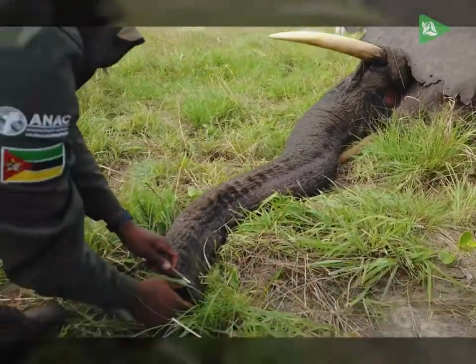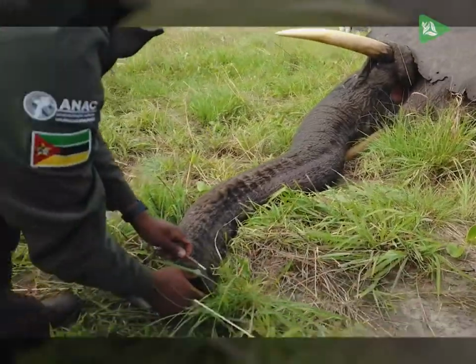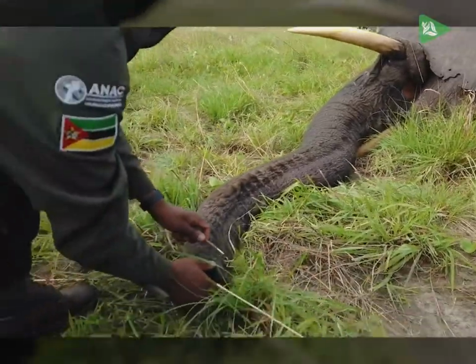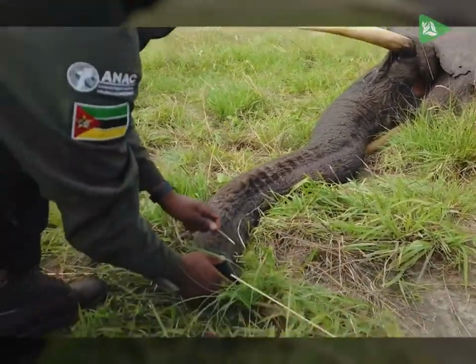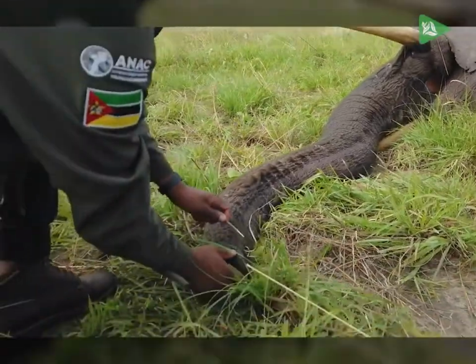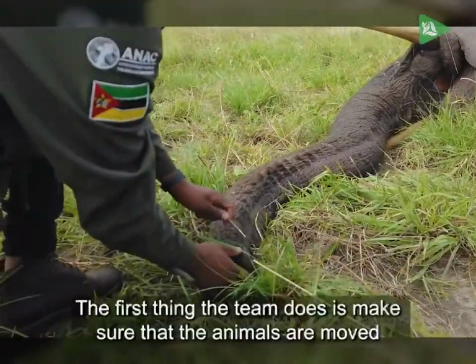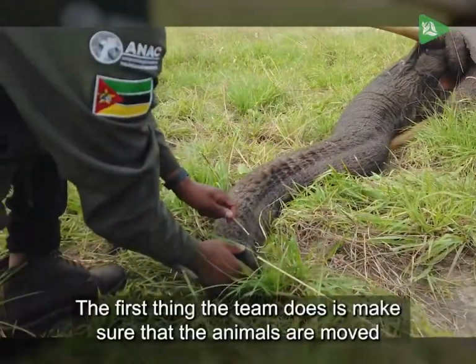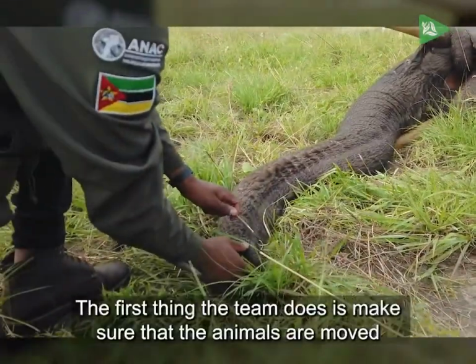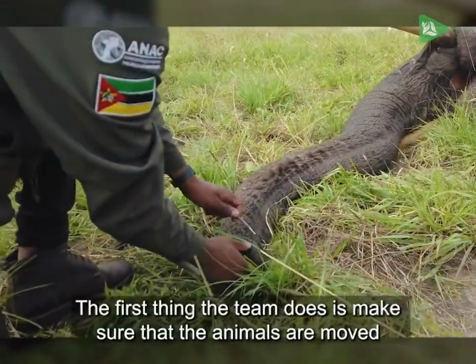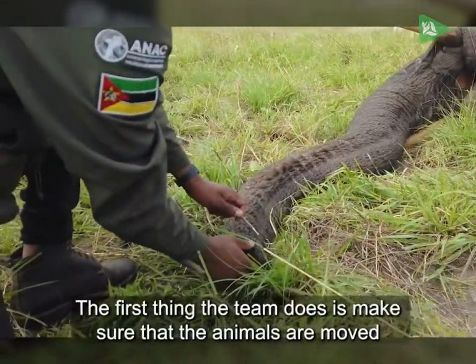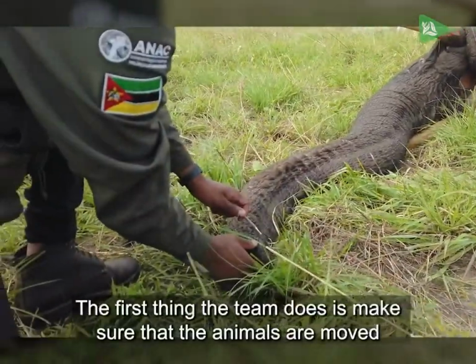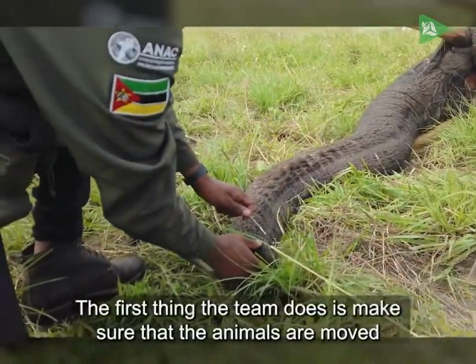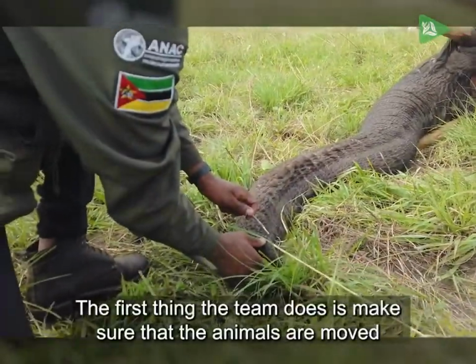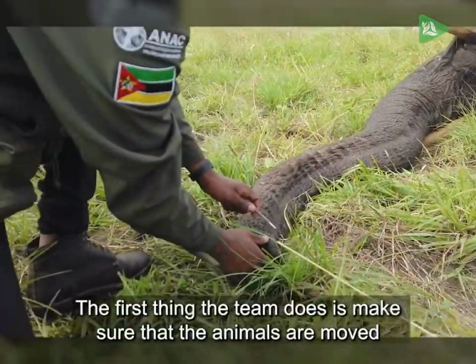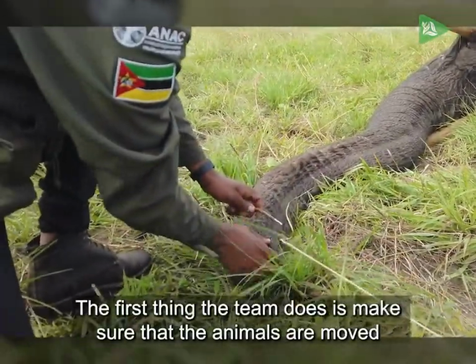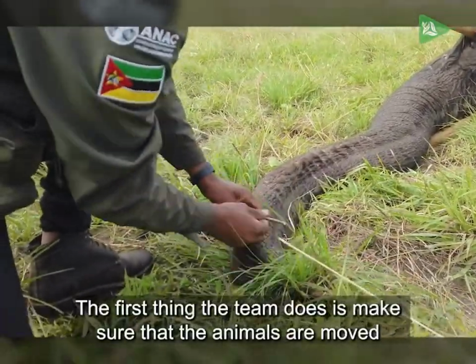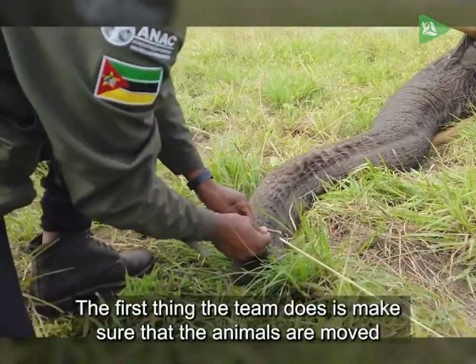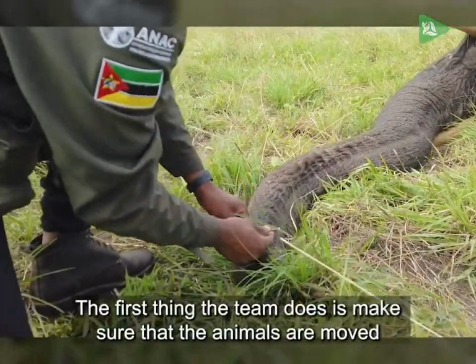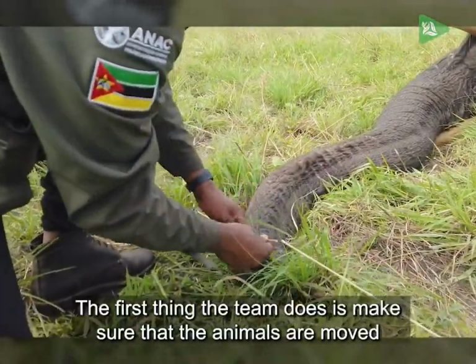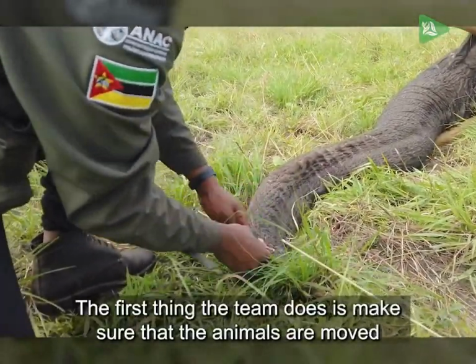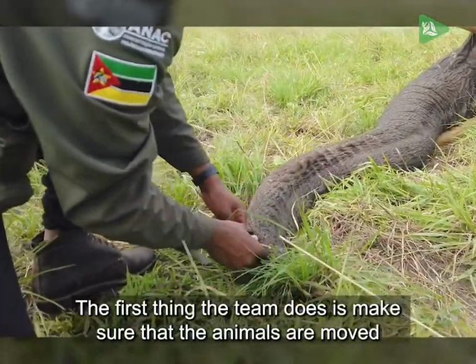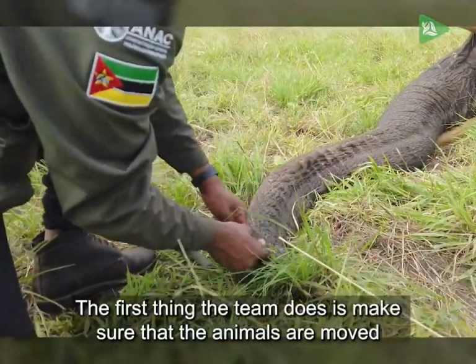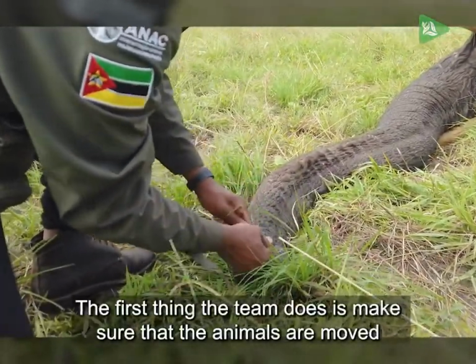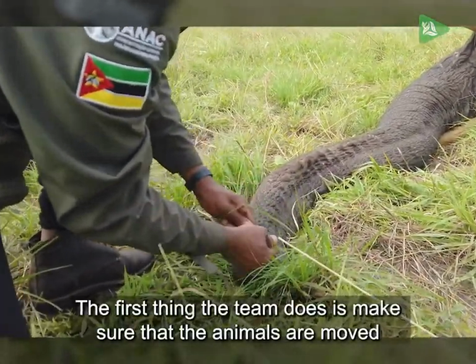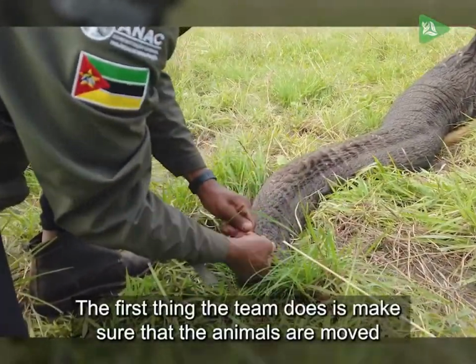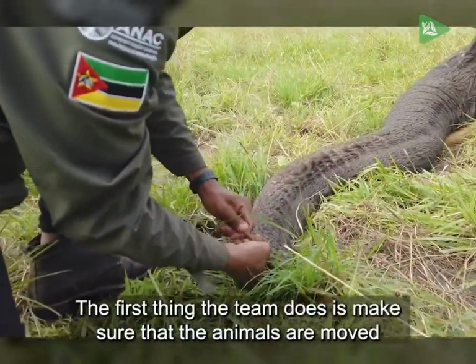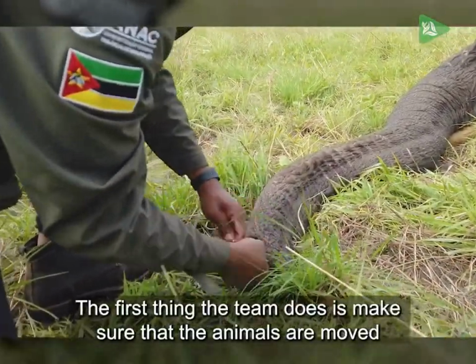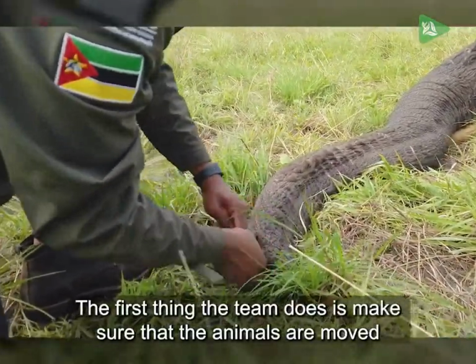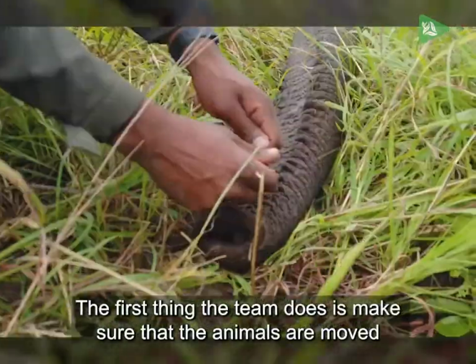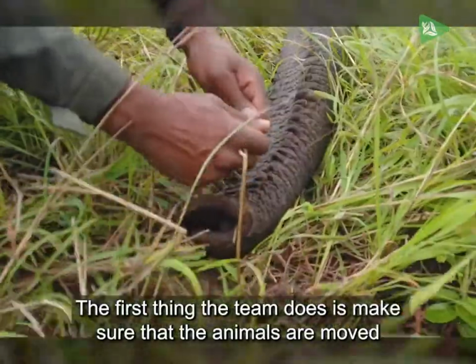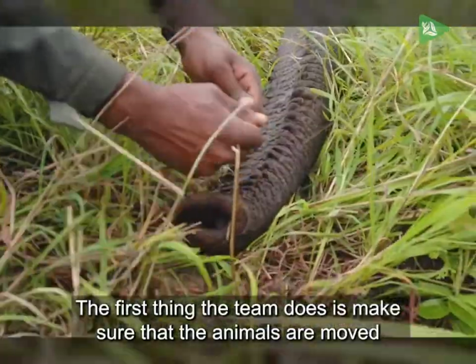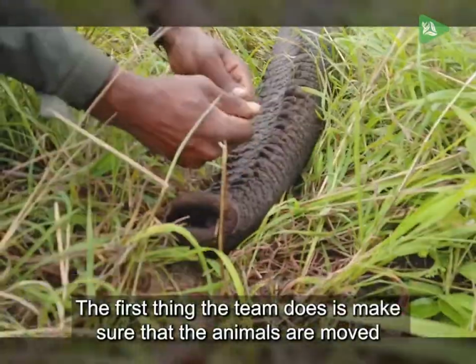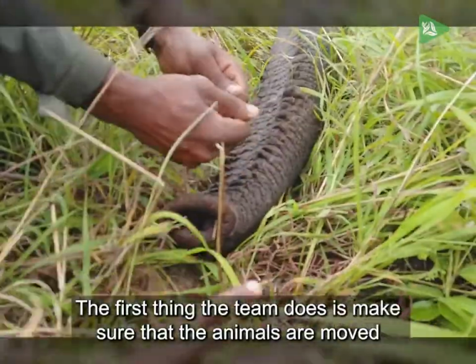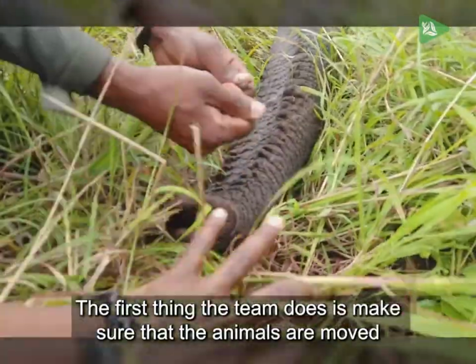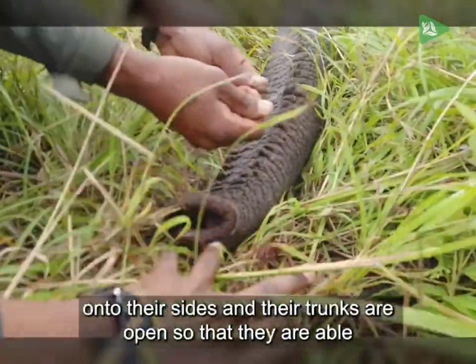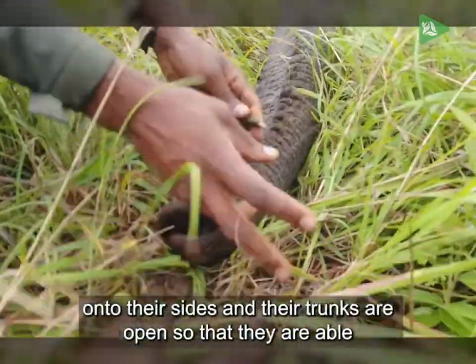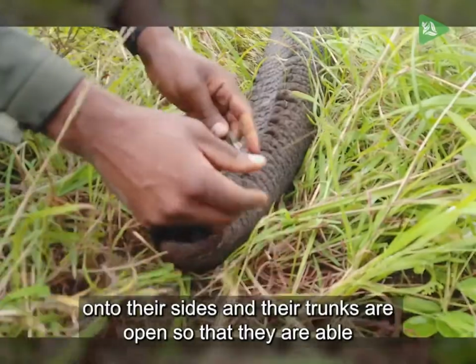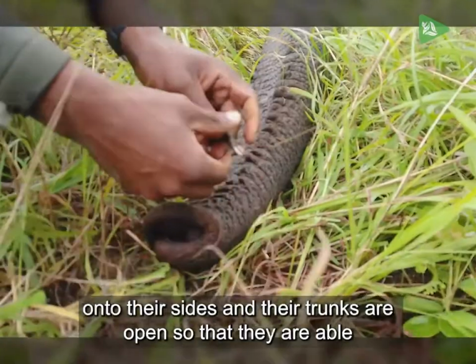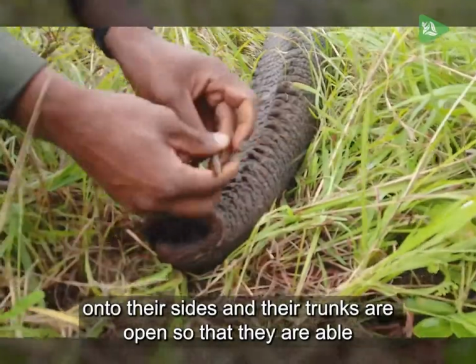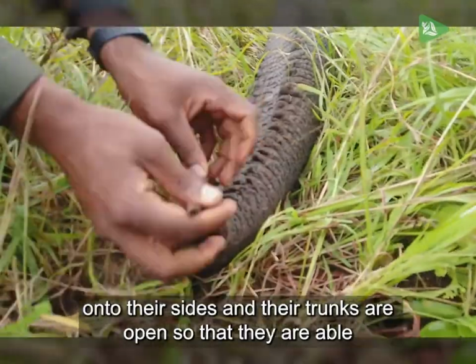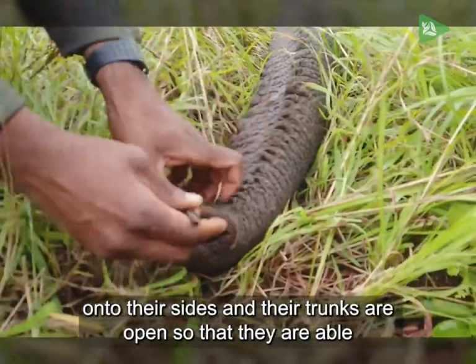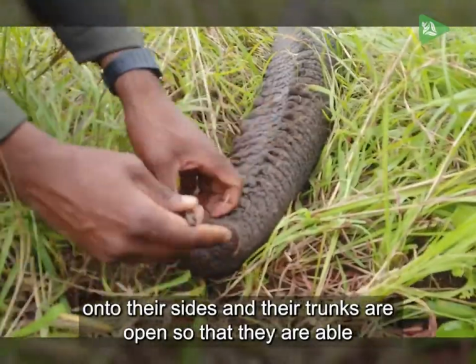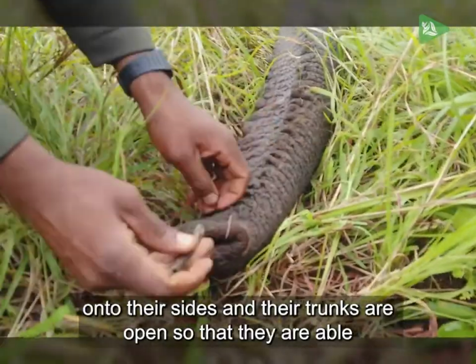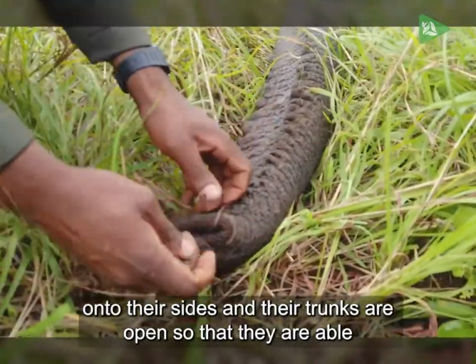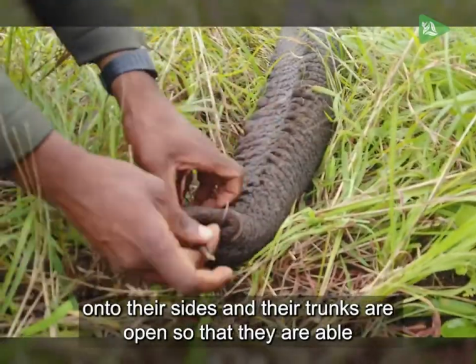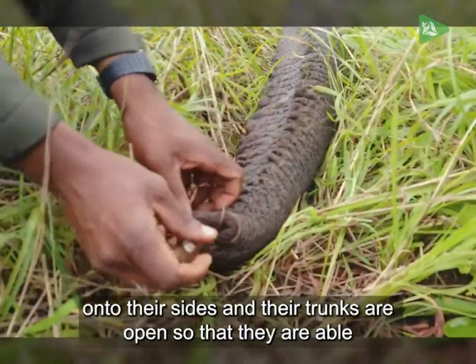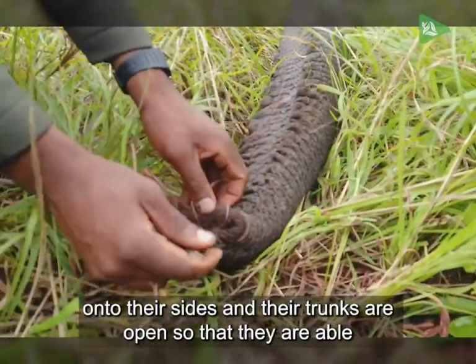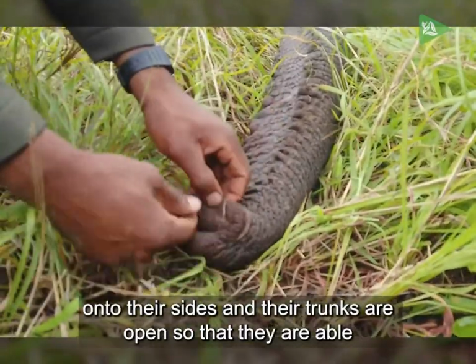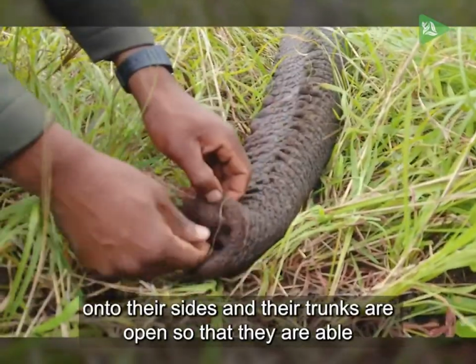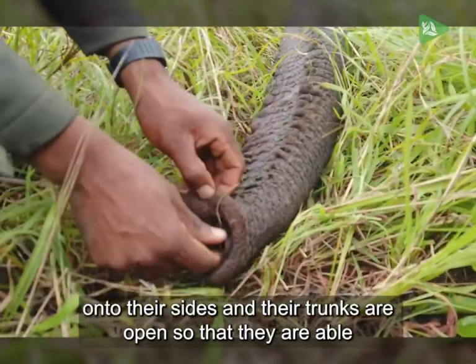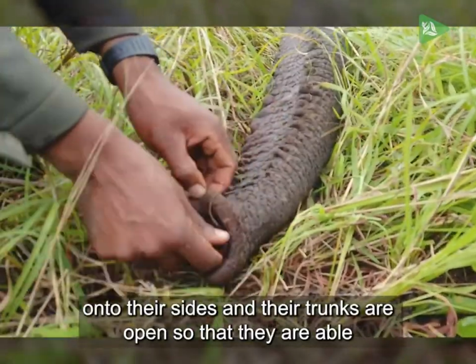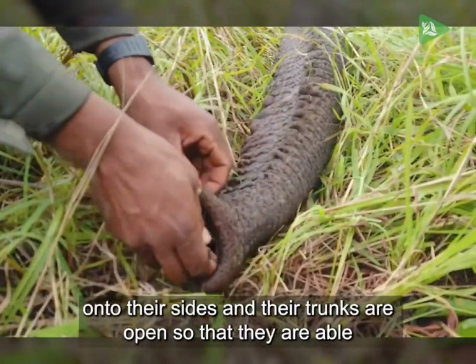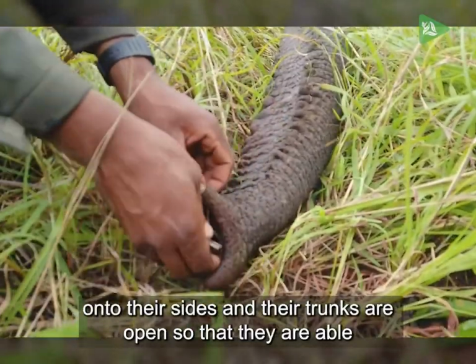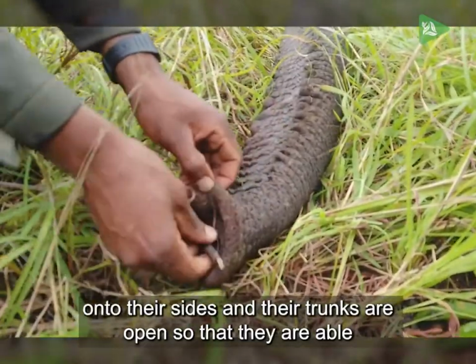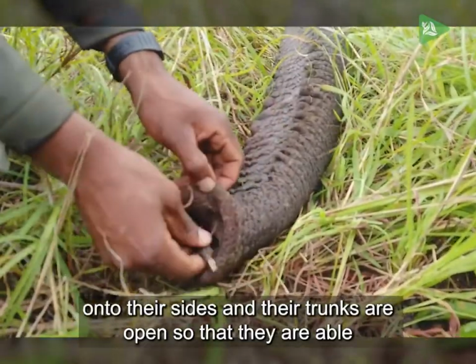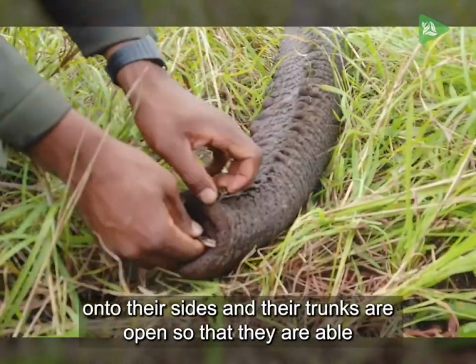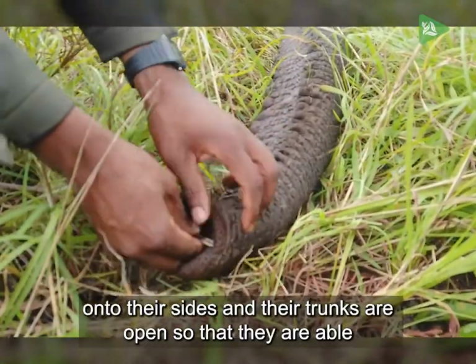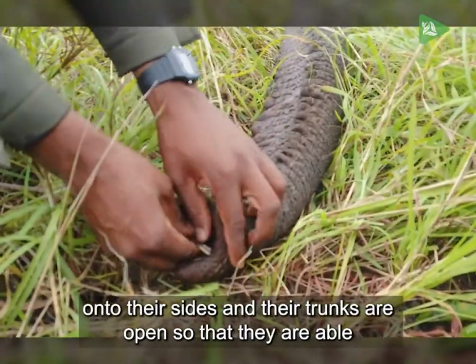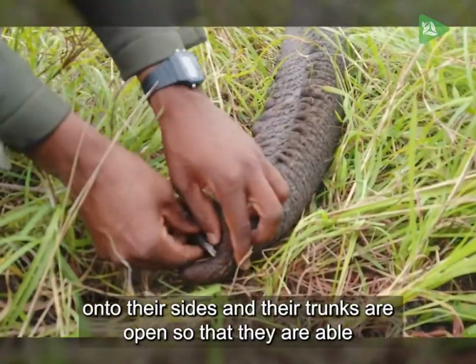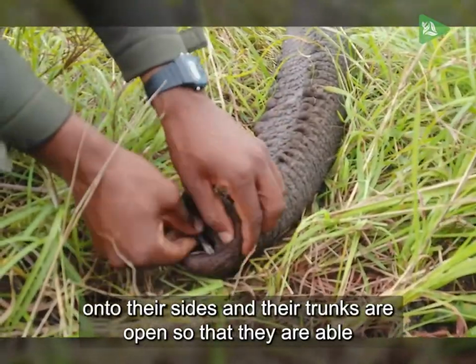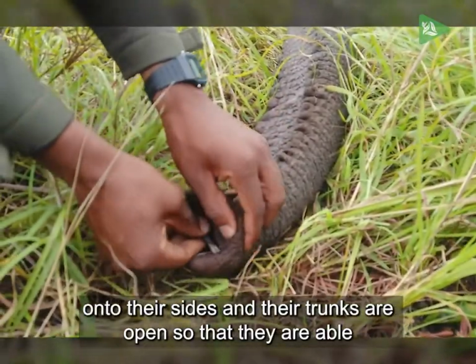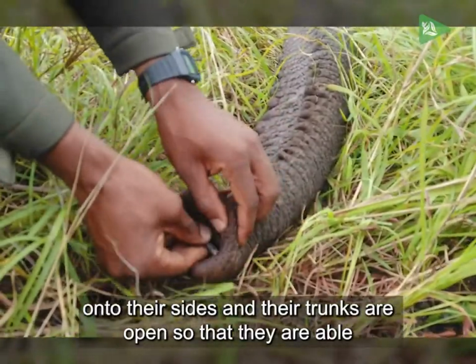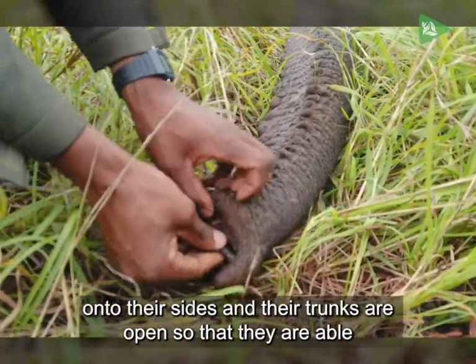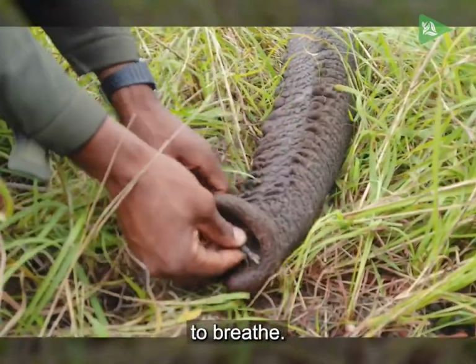The first thing the team does is make sure that the animals are moved onto their sides and their trunks are open so that they are able to breathe.